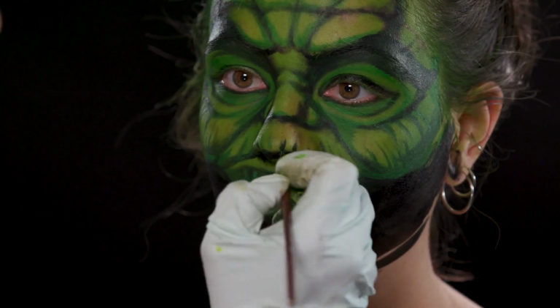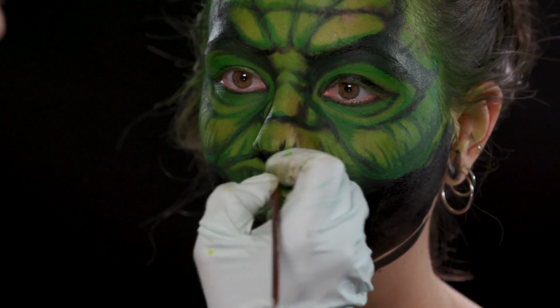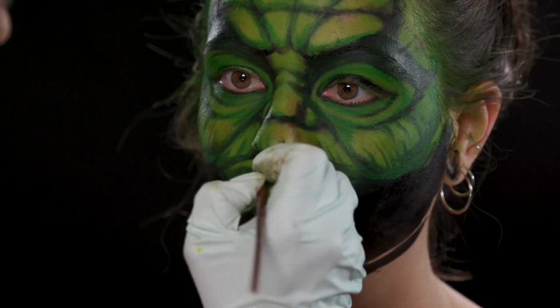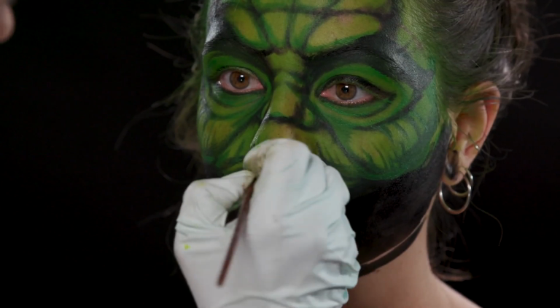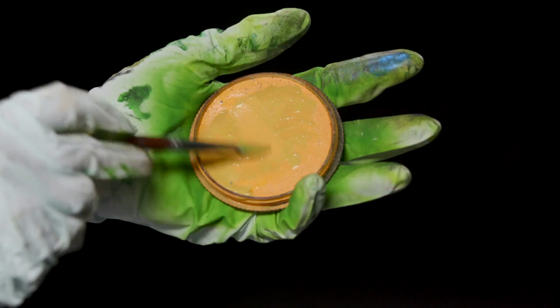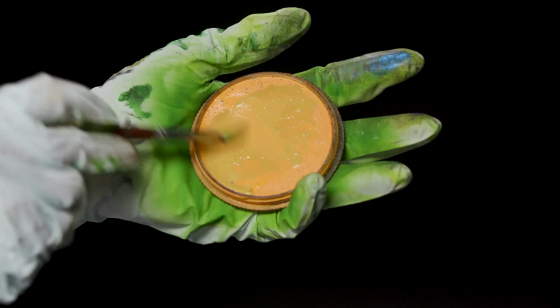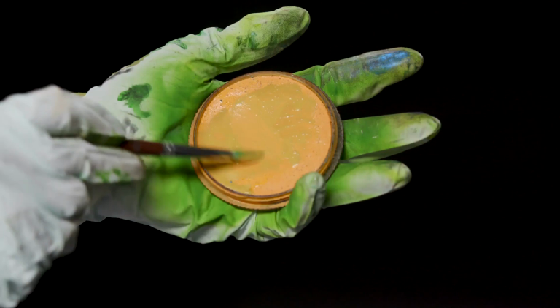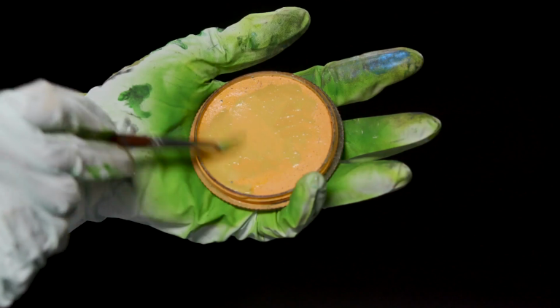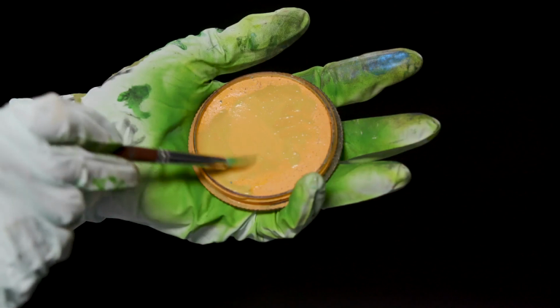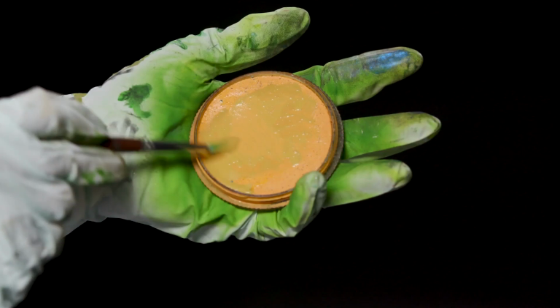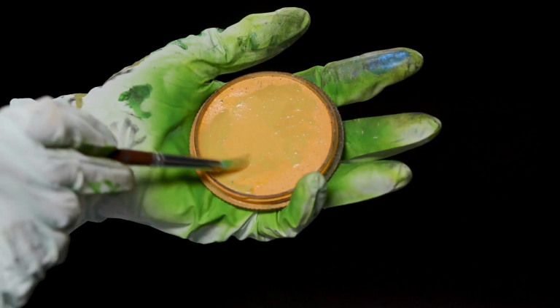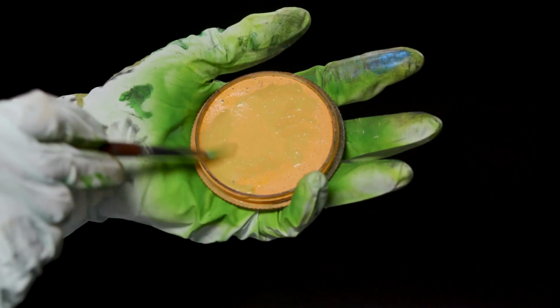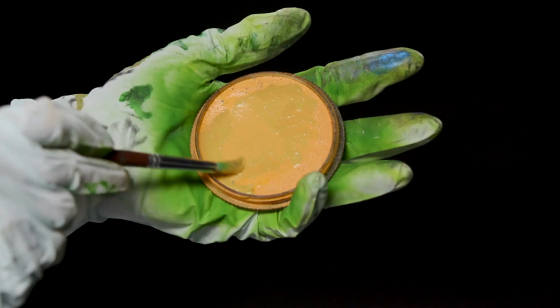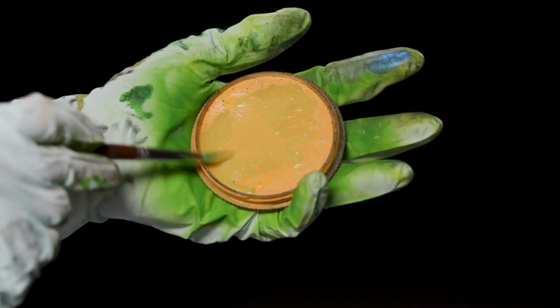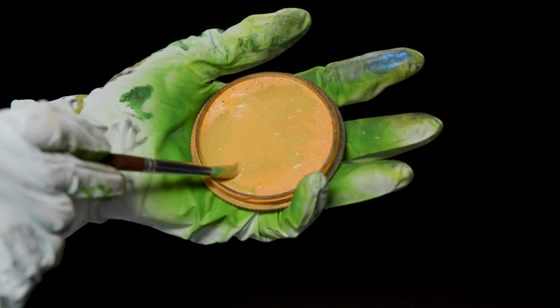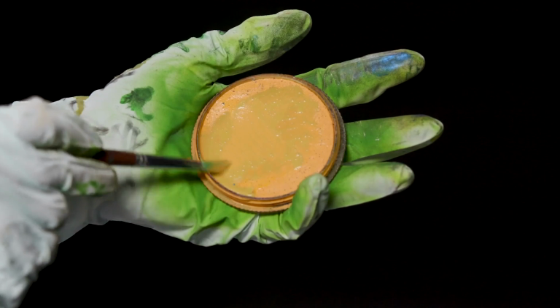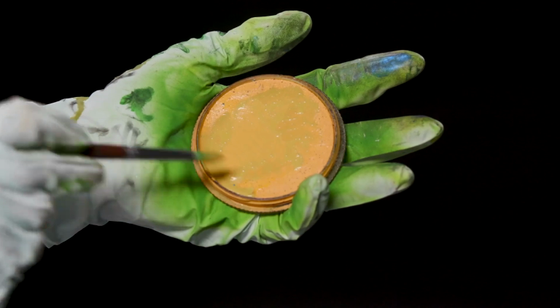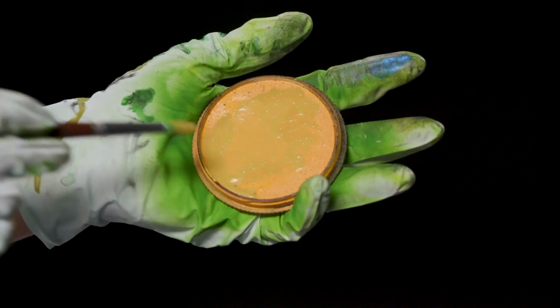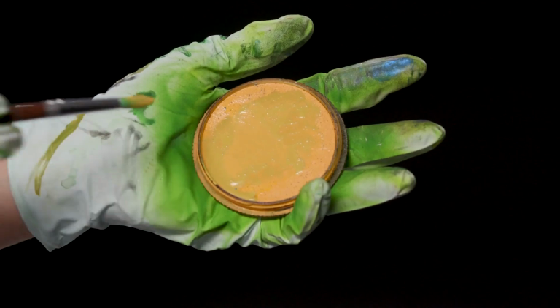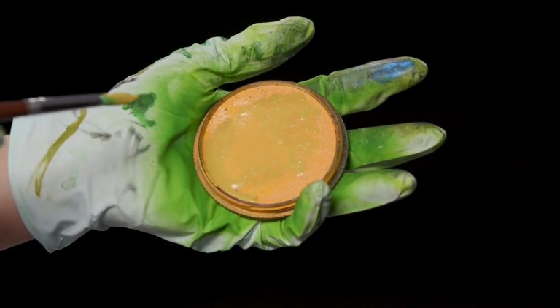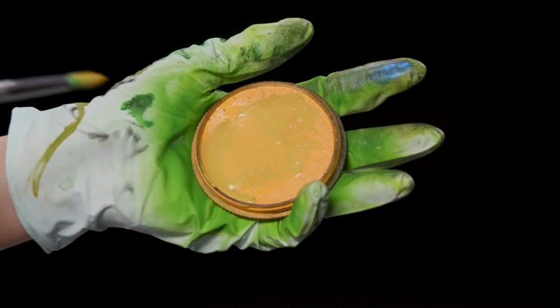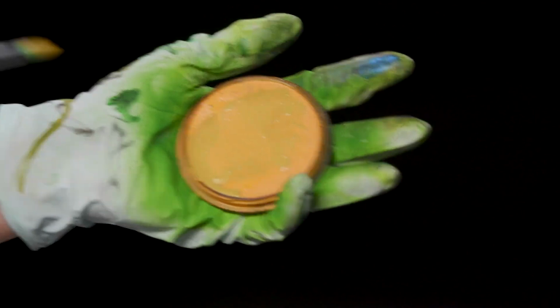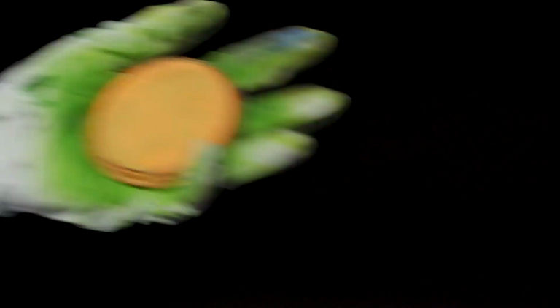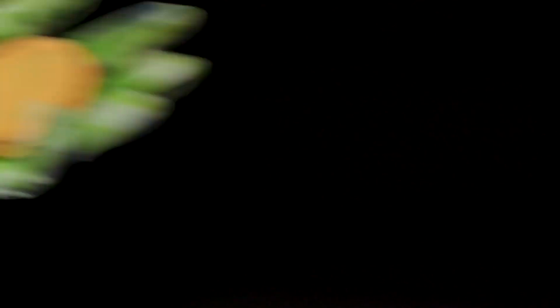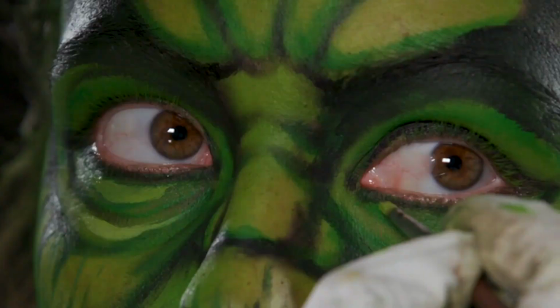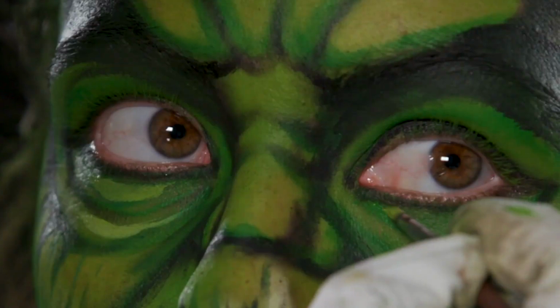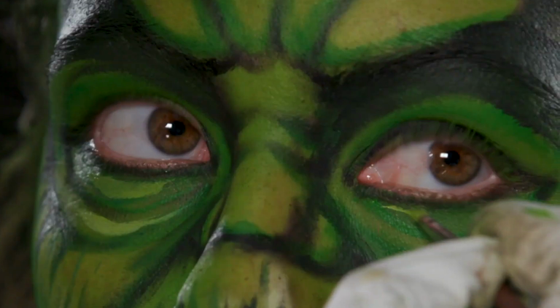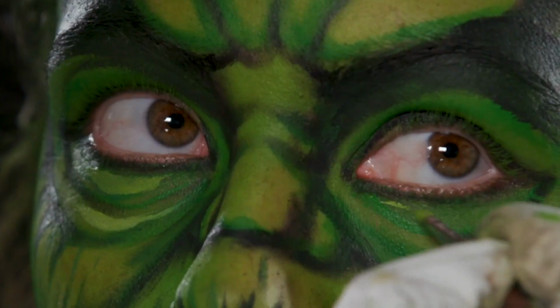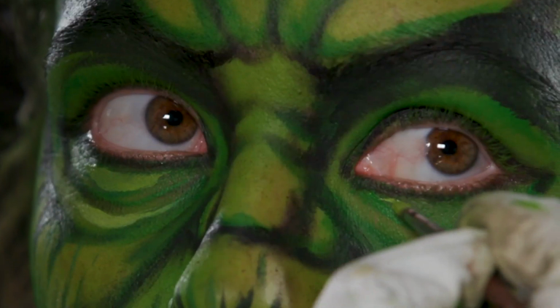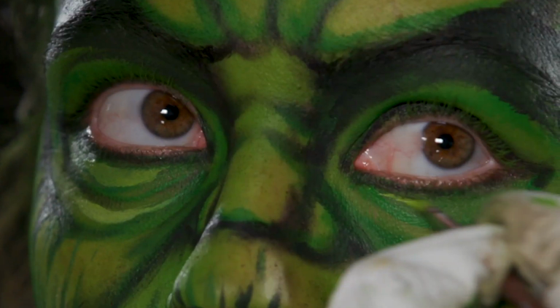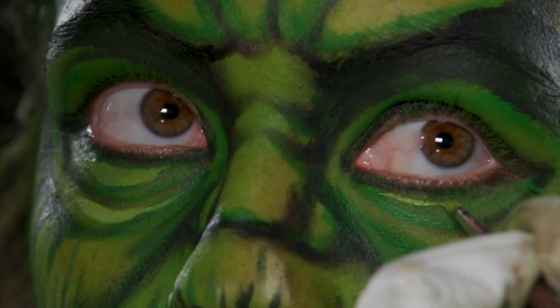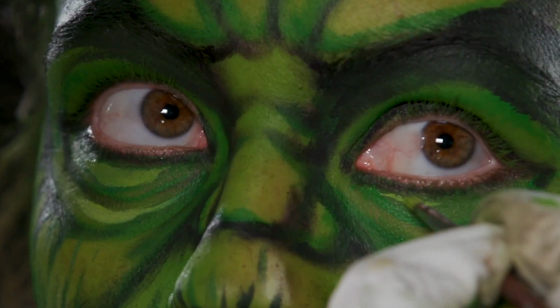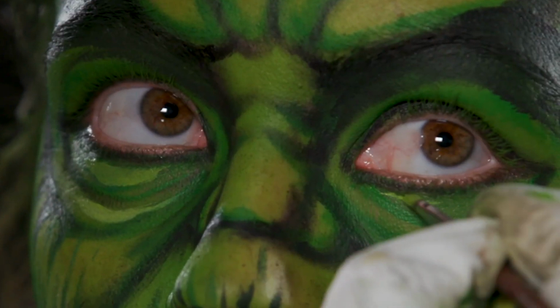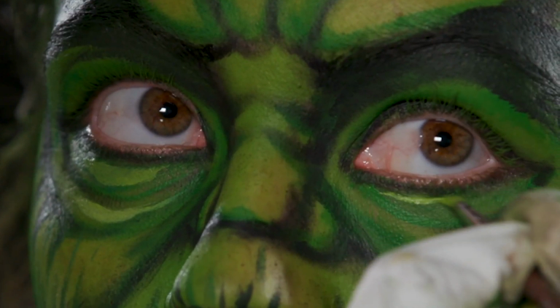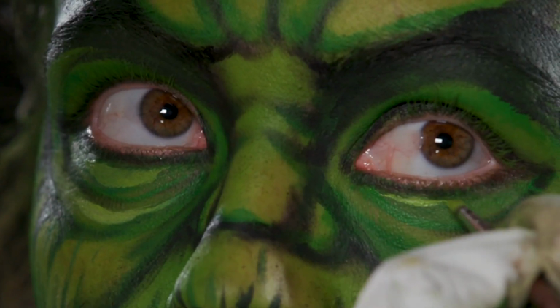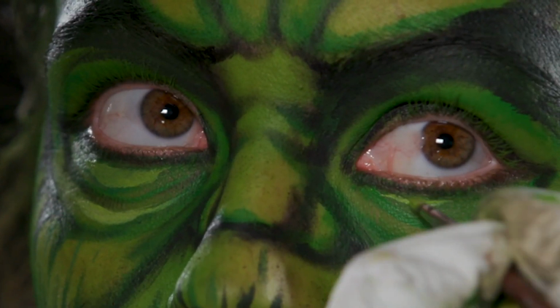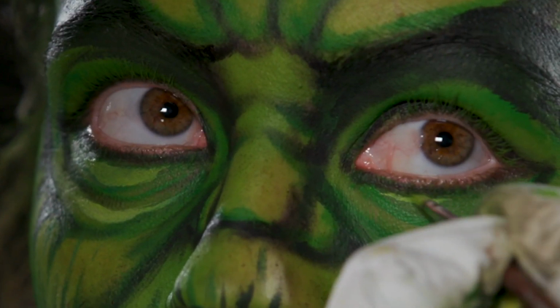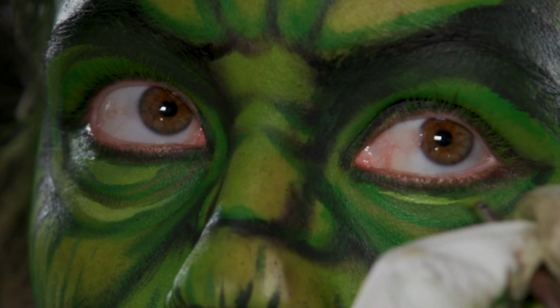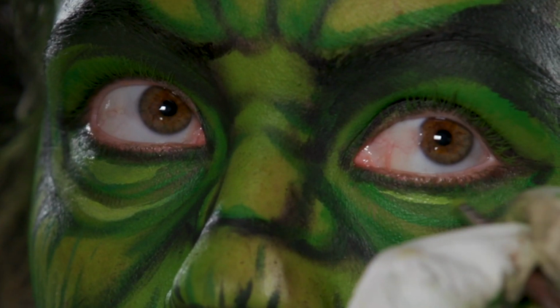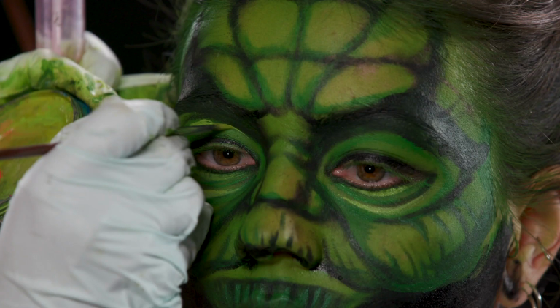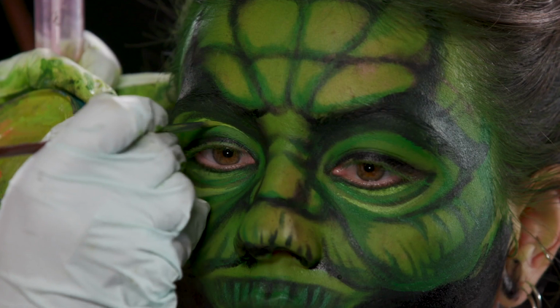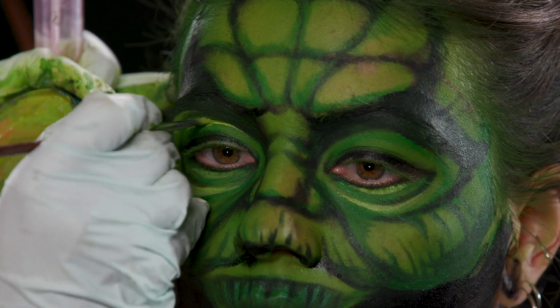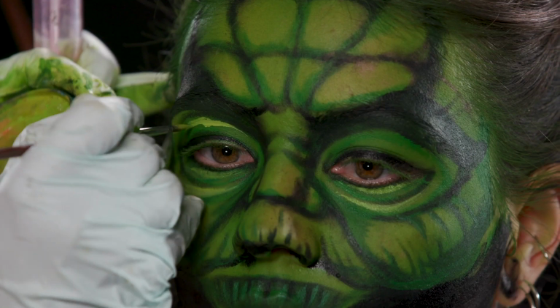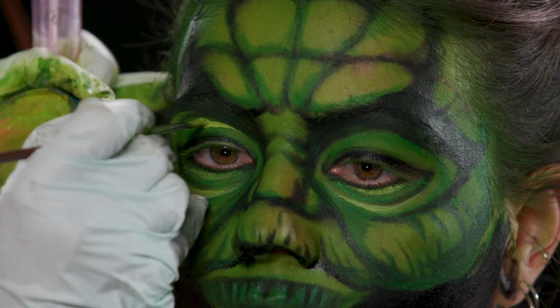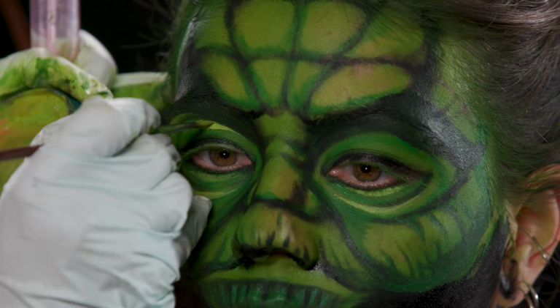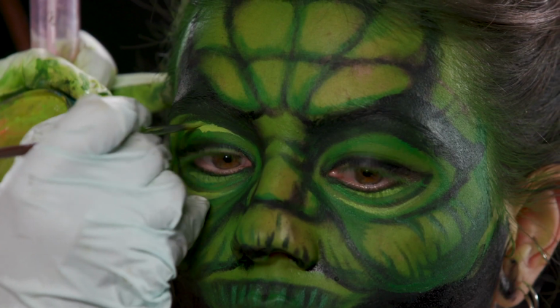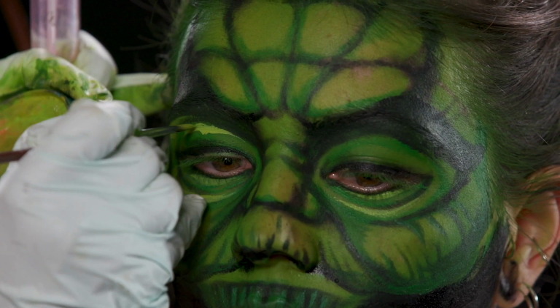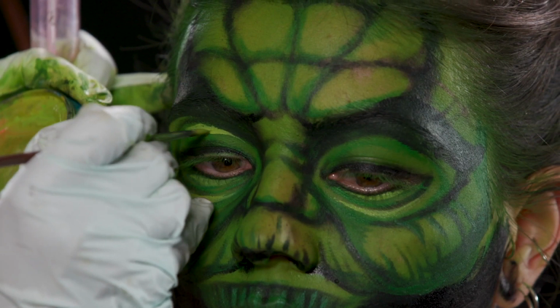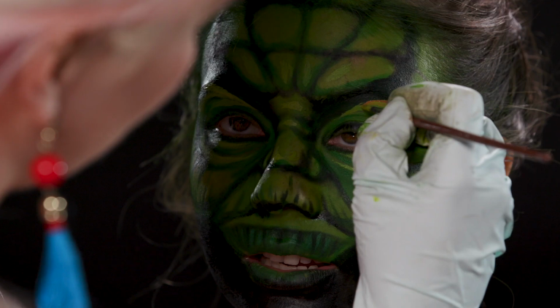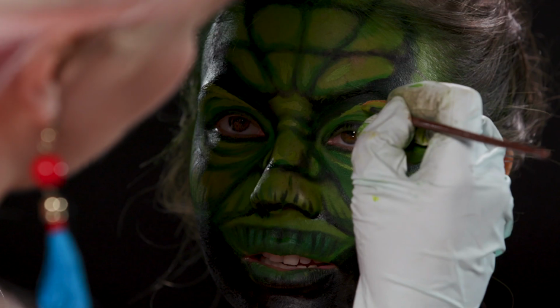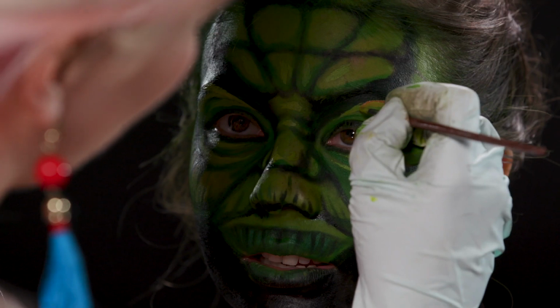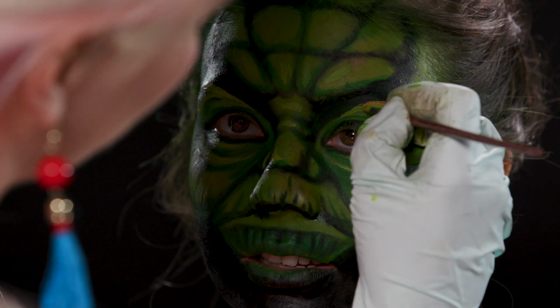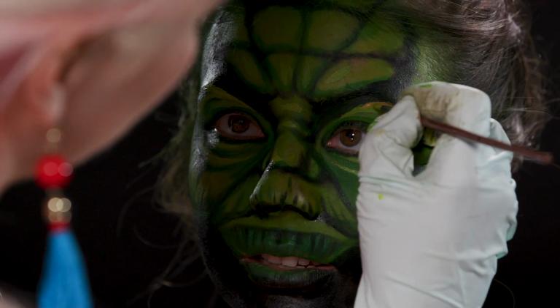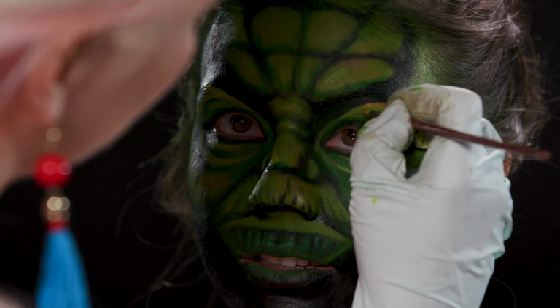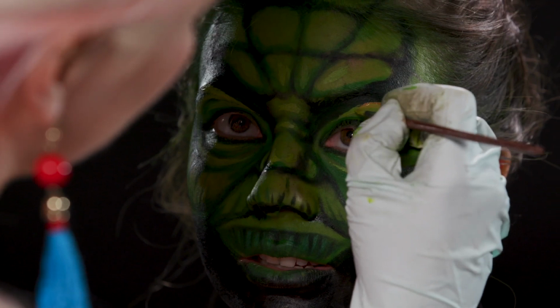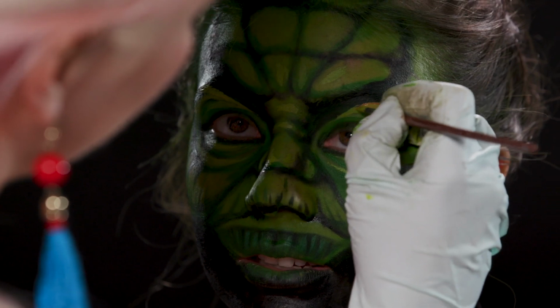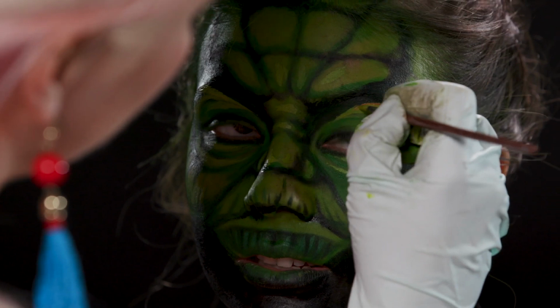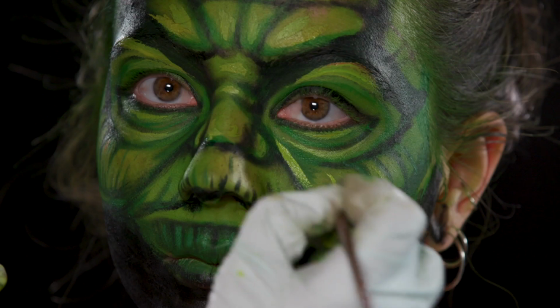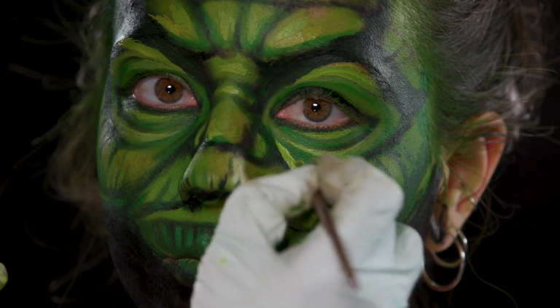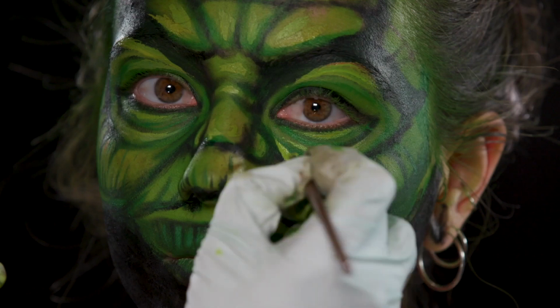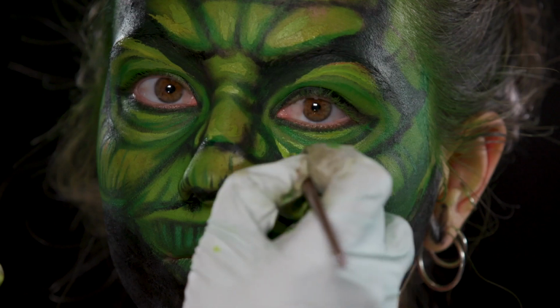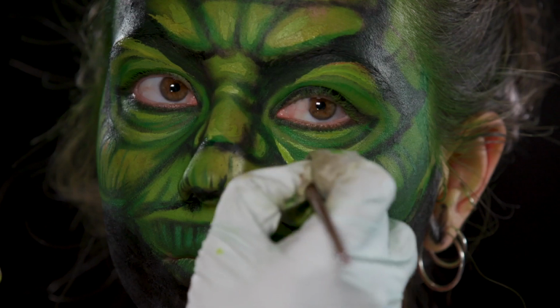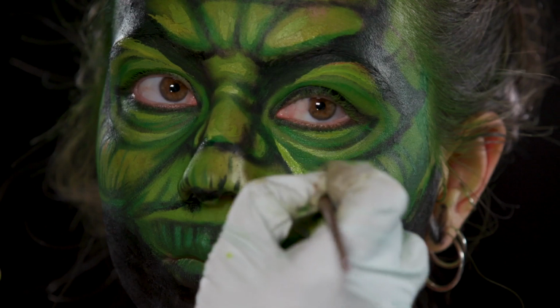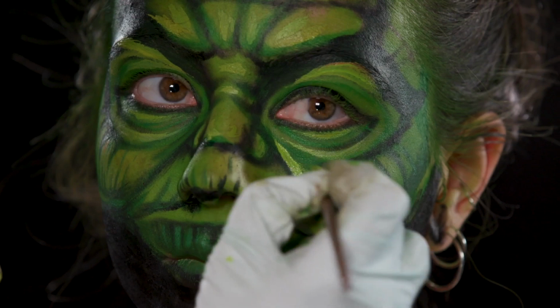Final step, I'm finishing the last touches. I'm making sure the face looks amazing and looks exactly like Yoda.